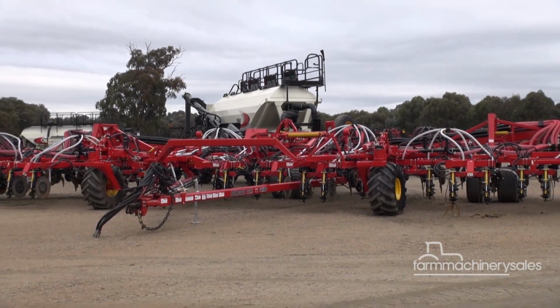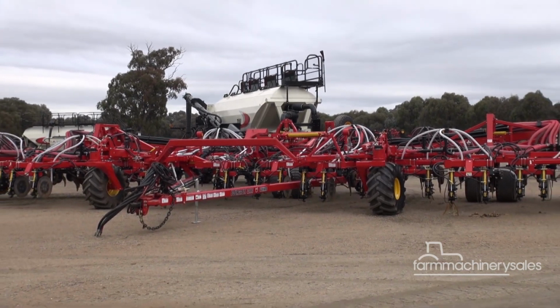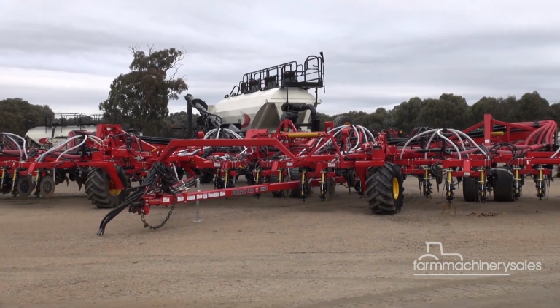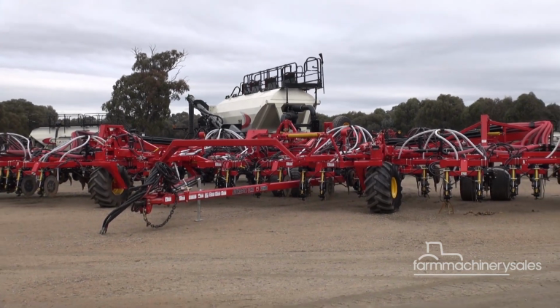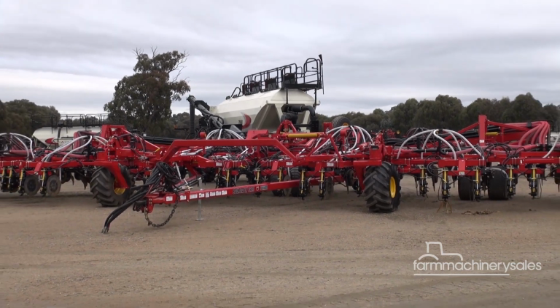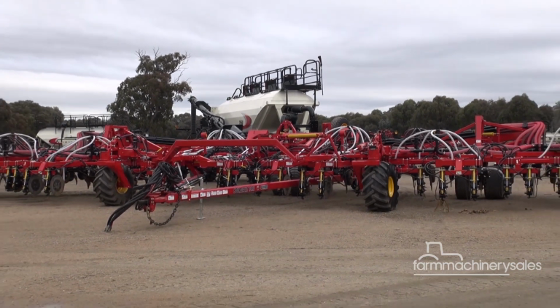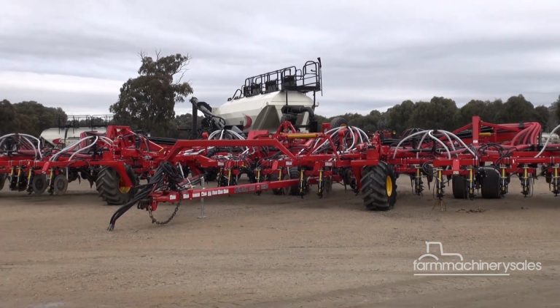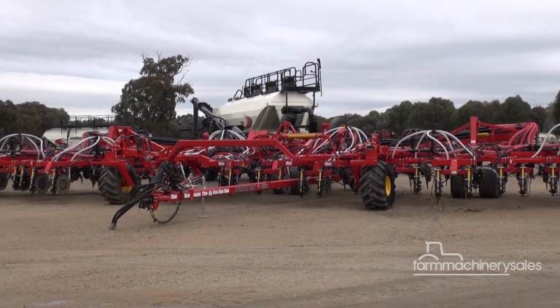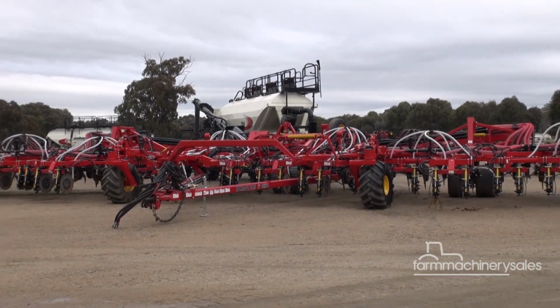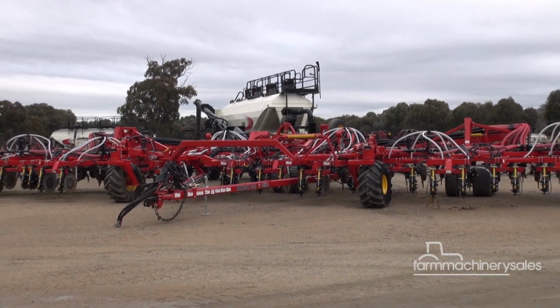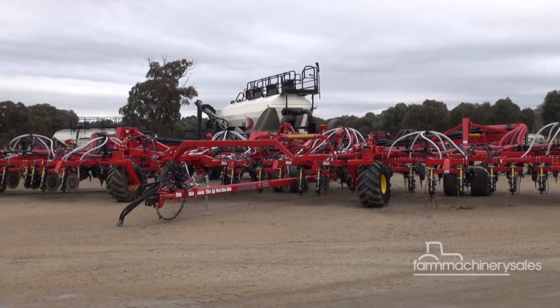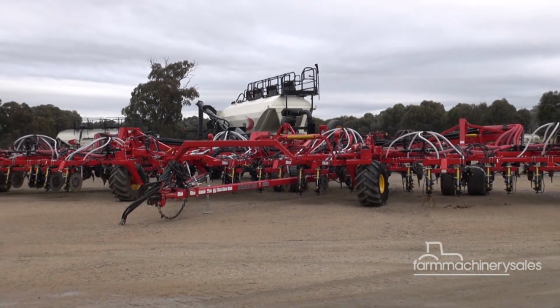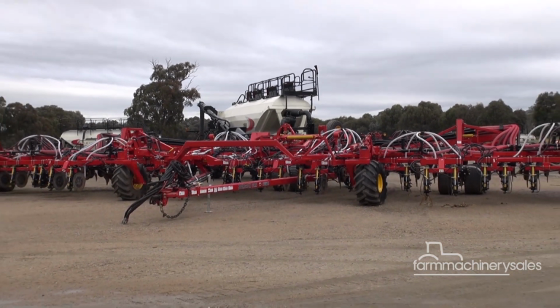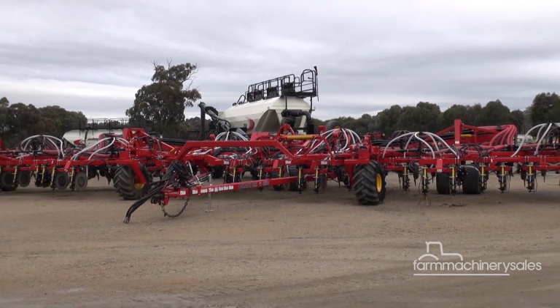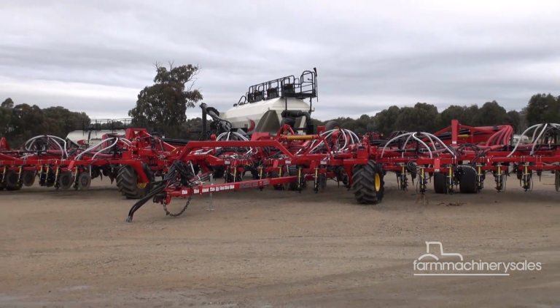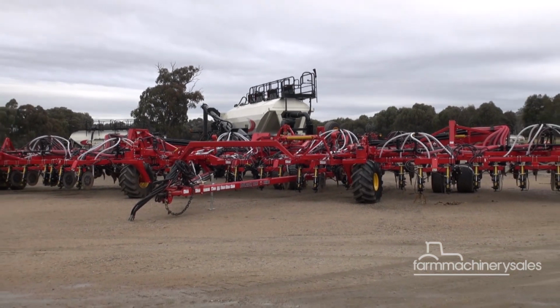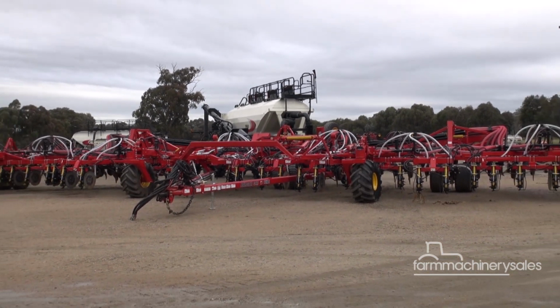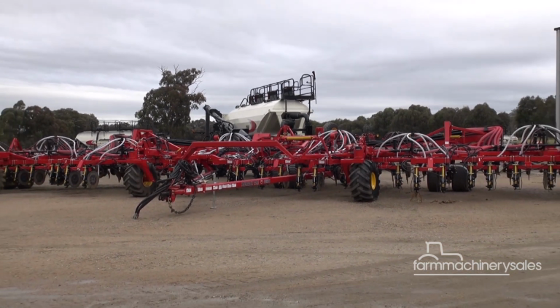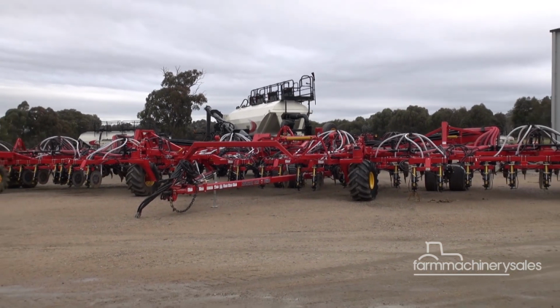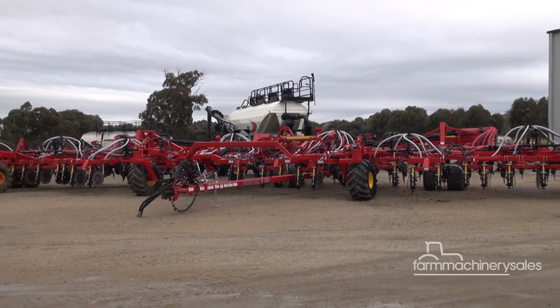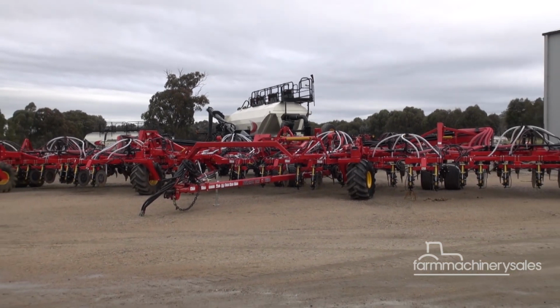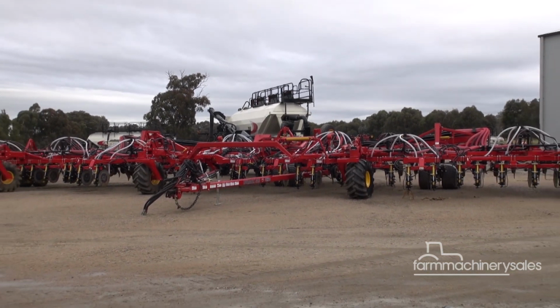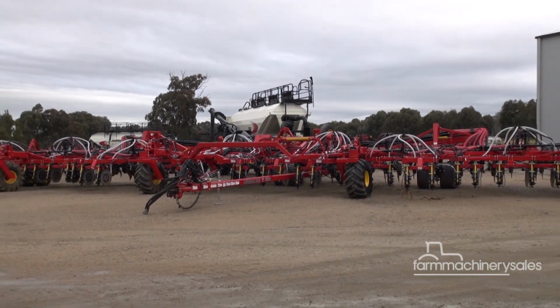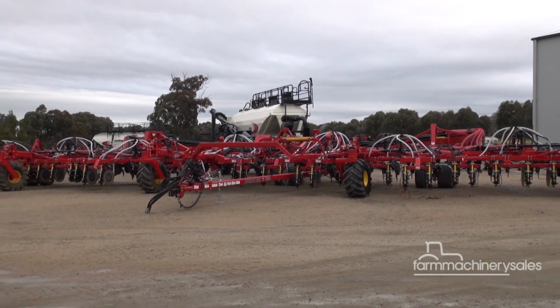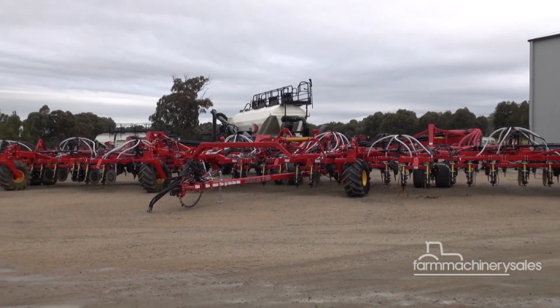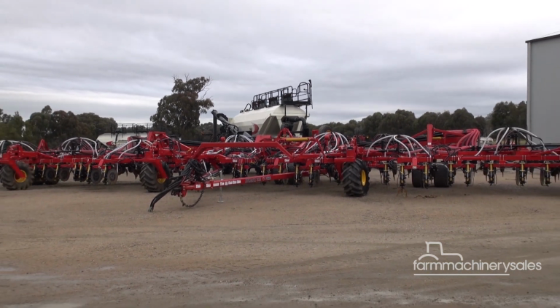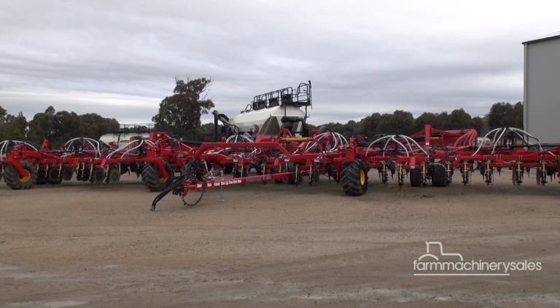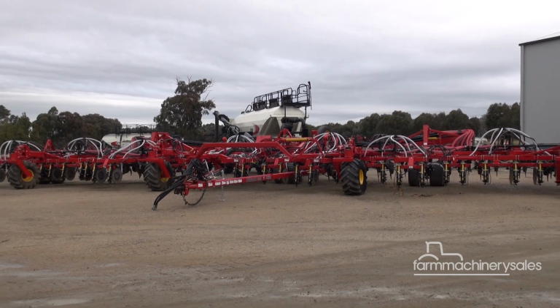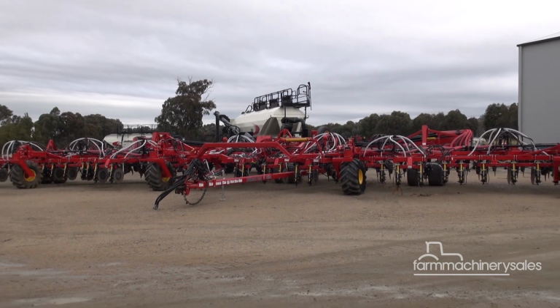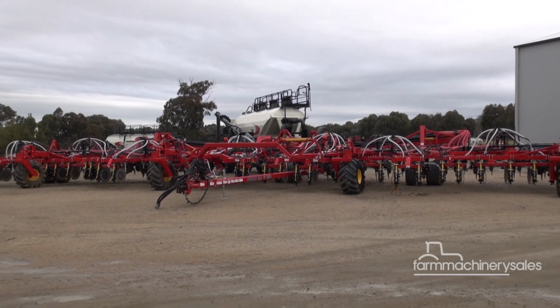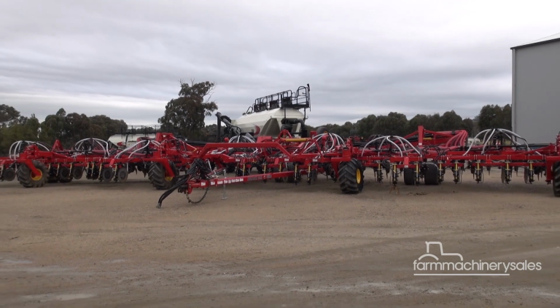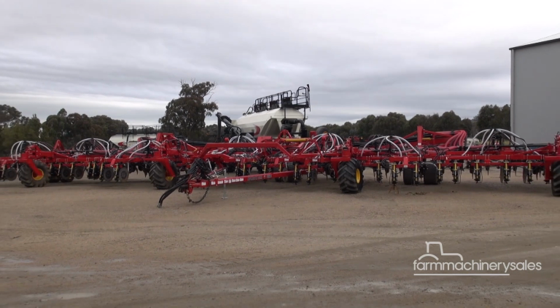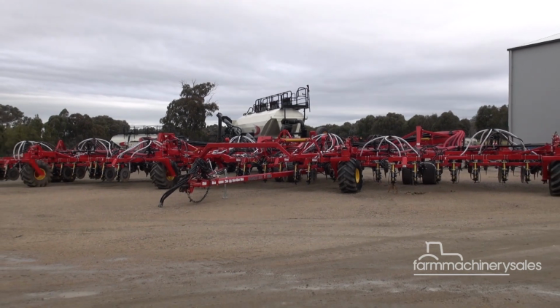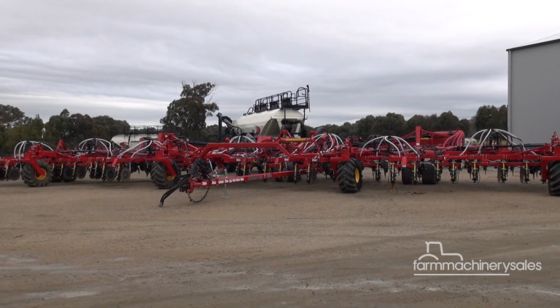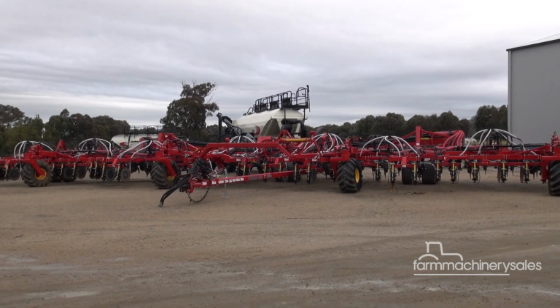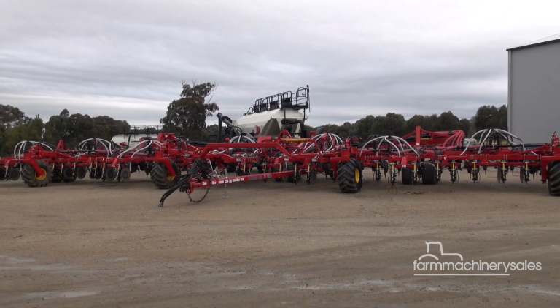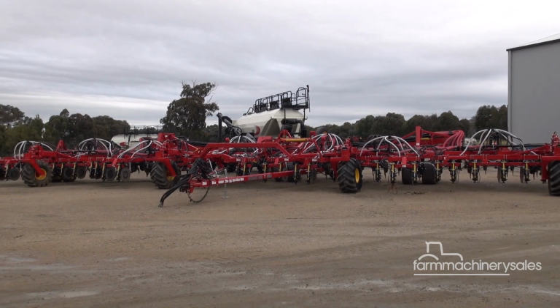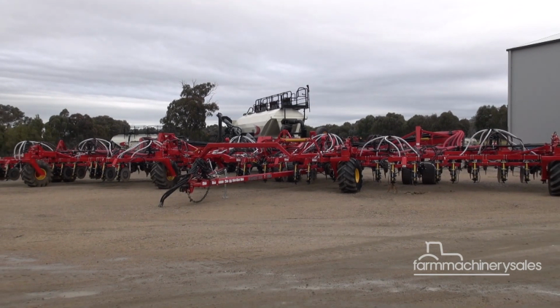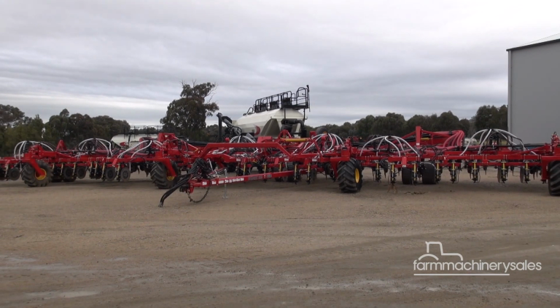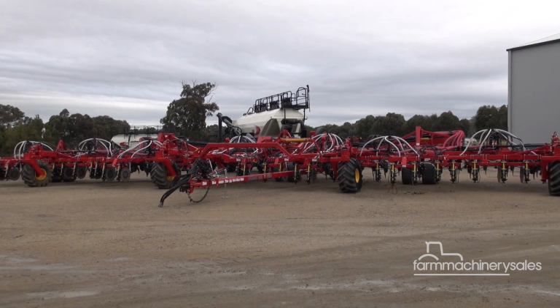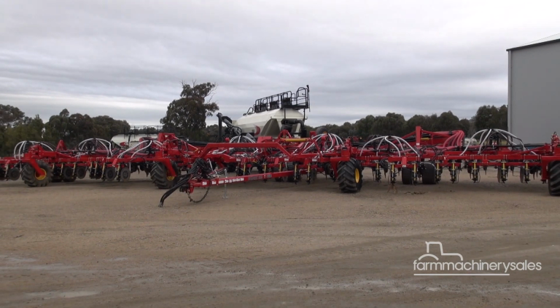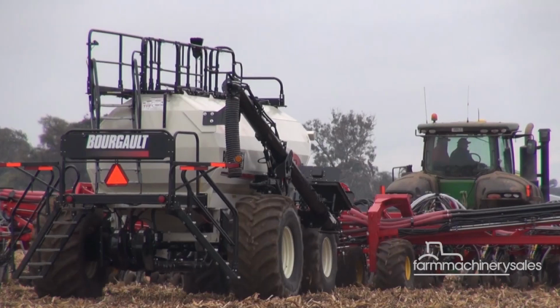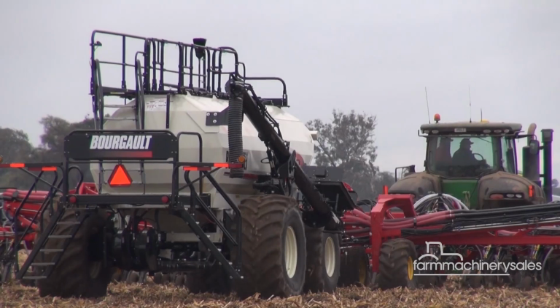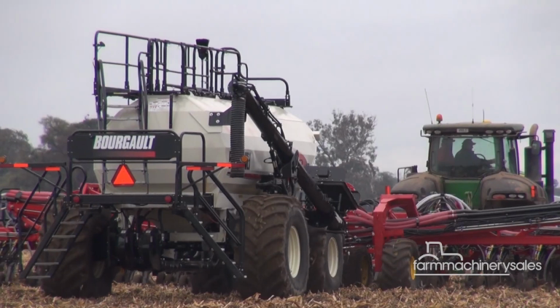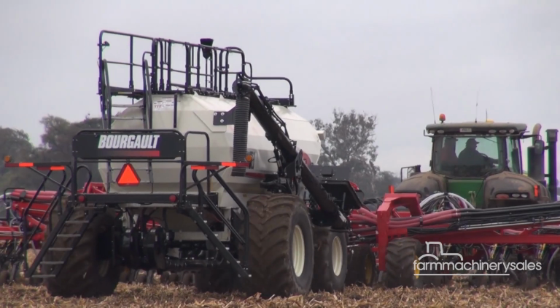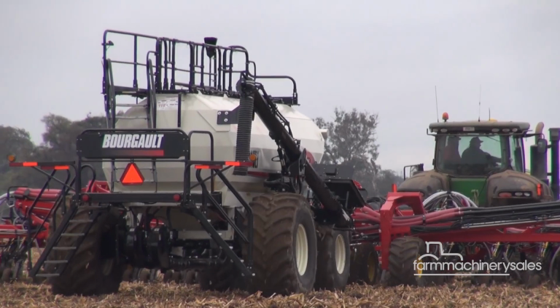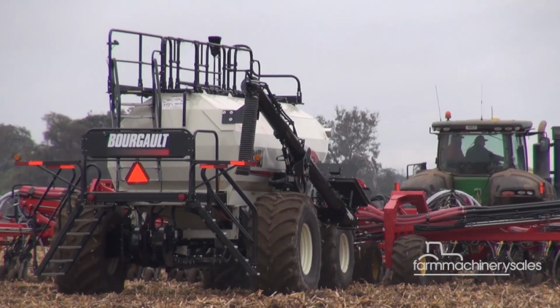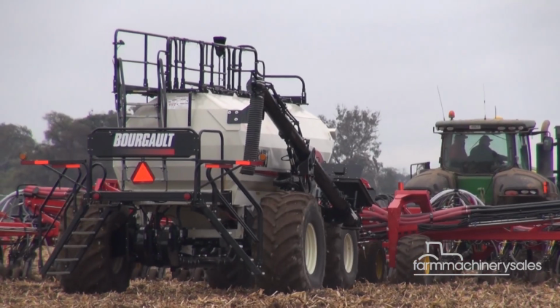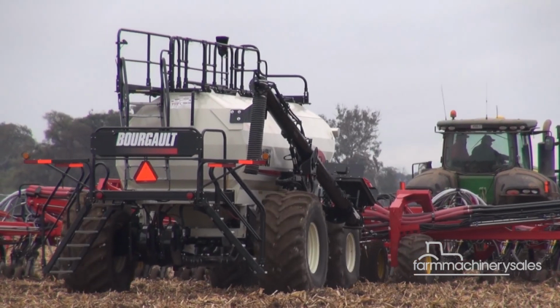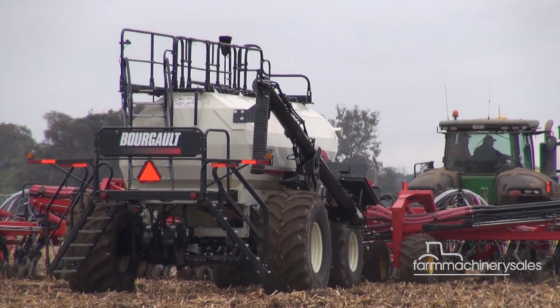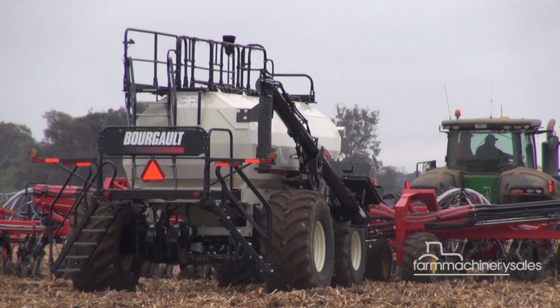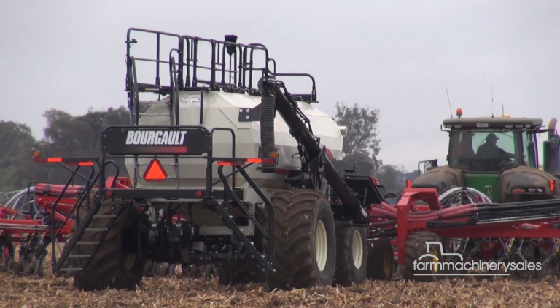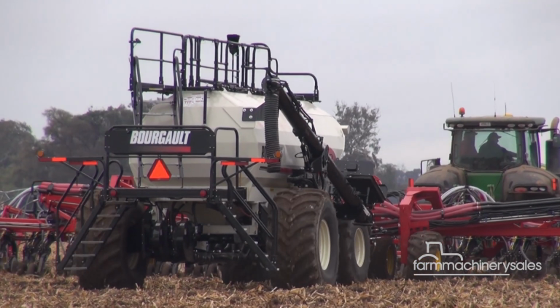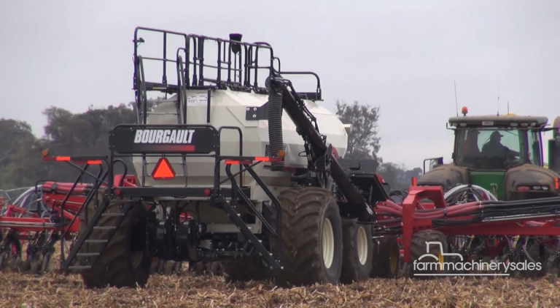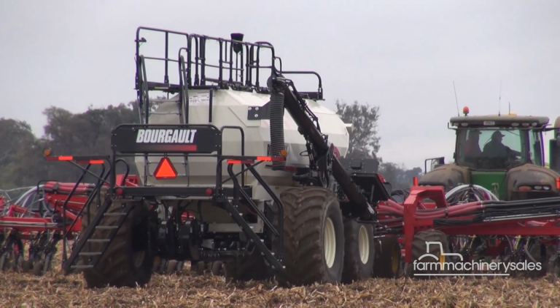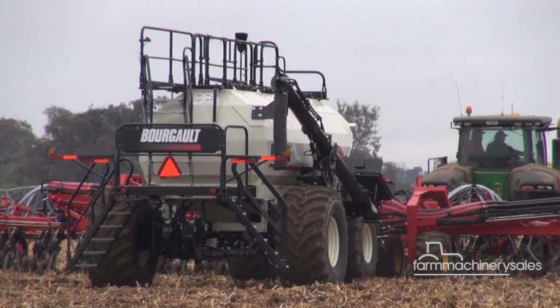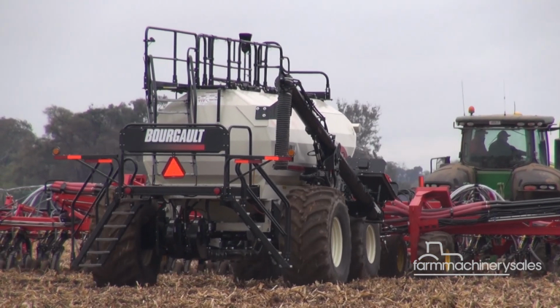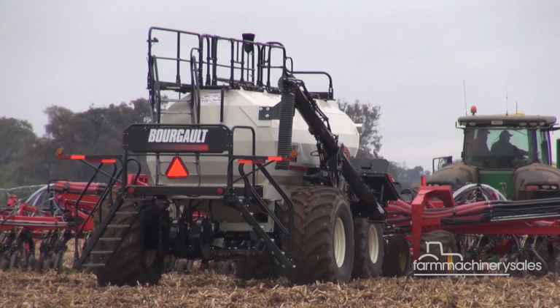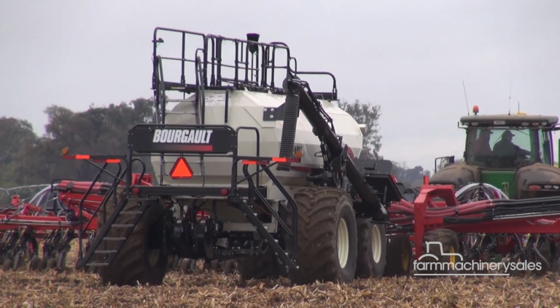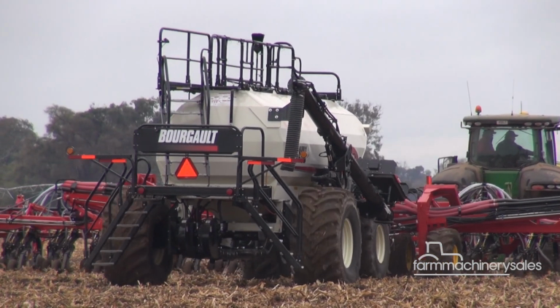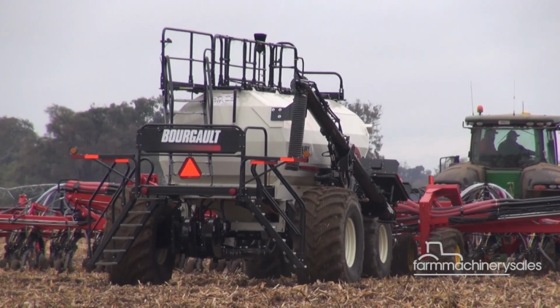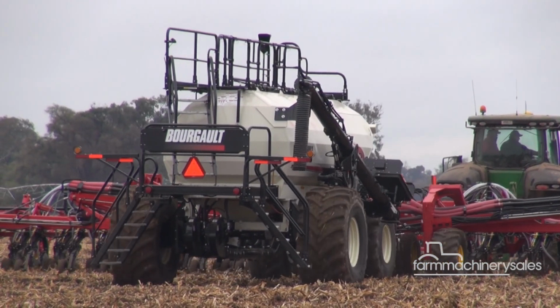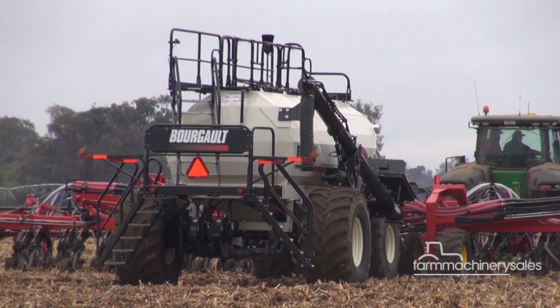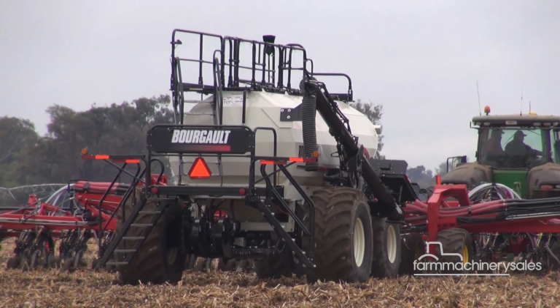The drill was launched recently to a group of Australian dealers in southern New South Wales, with Bourgault anticipating a 30-metre wide version landing on our shores by next autumn.